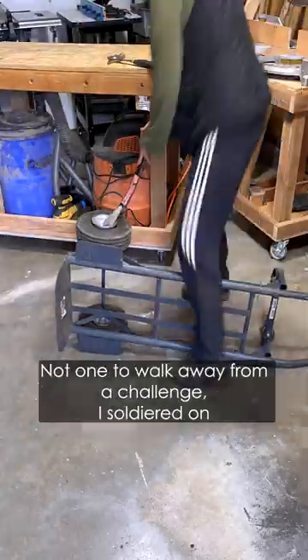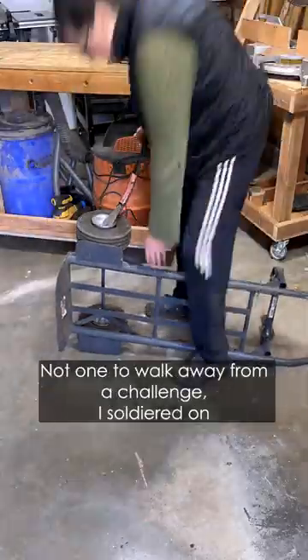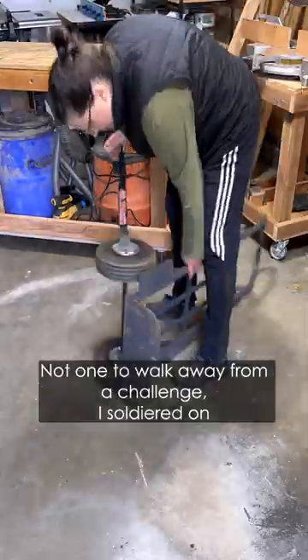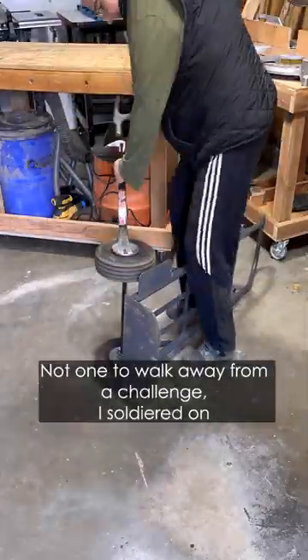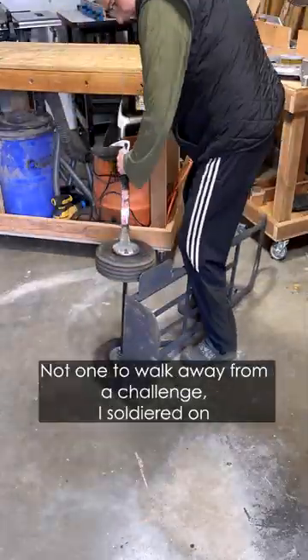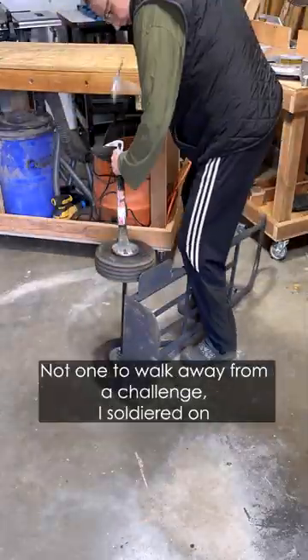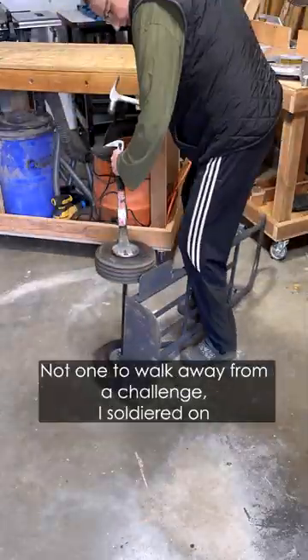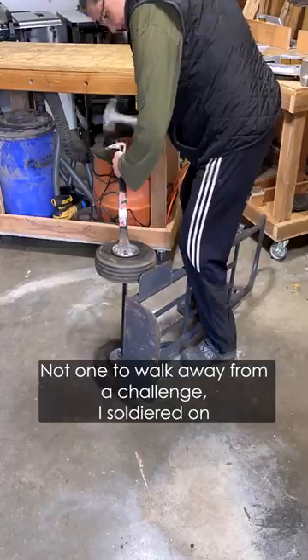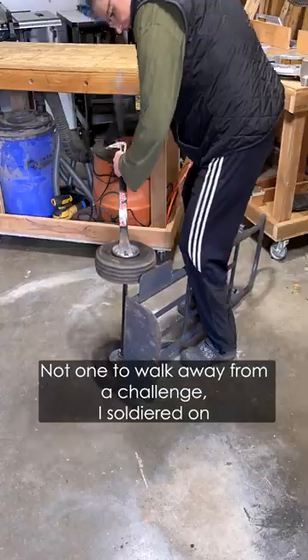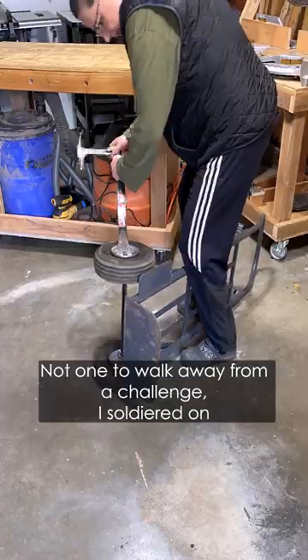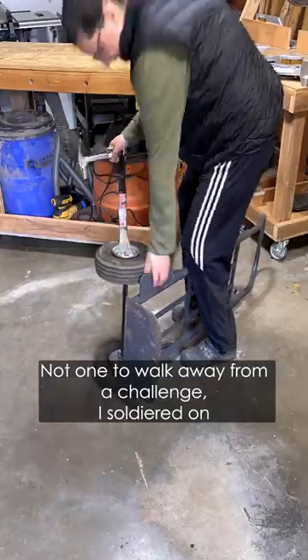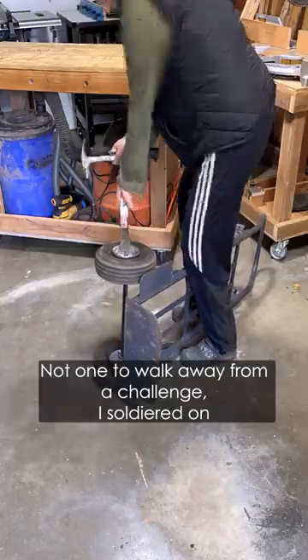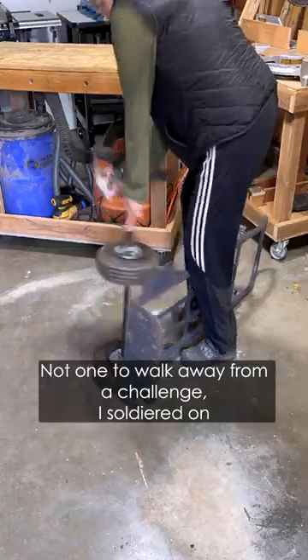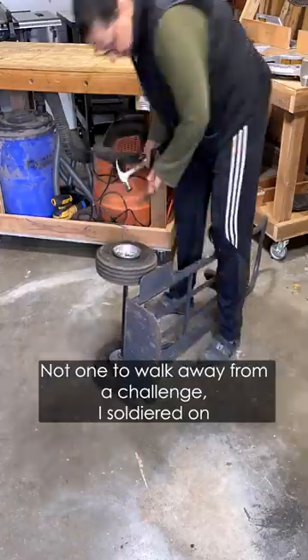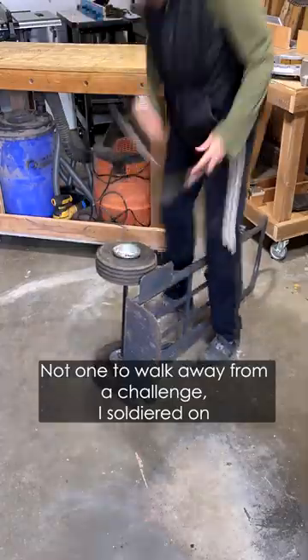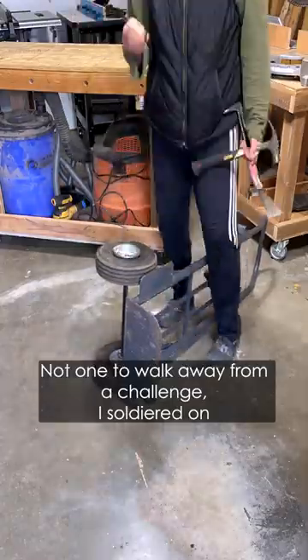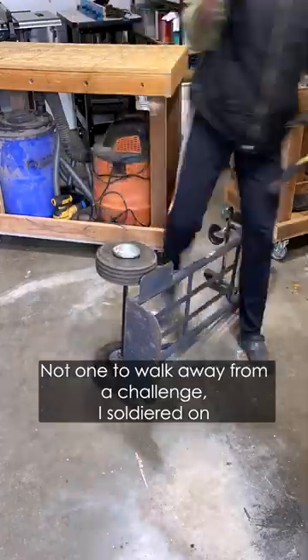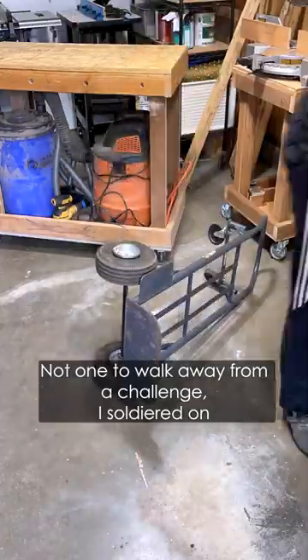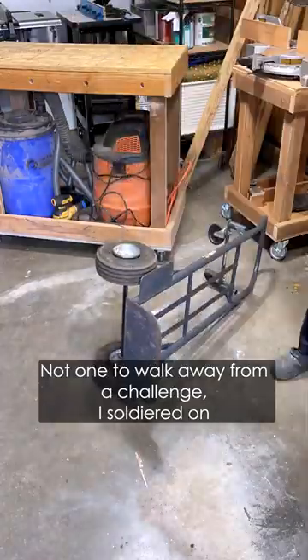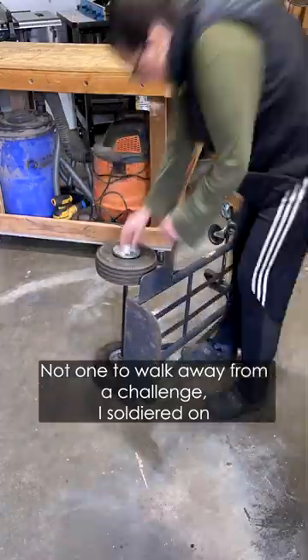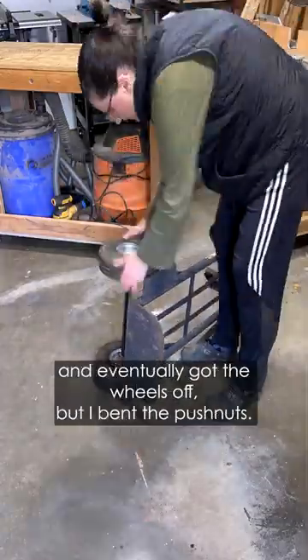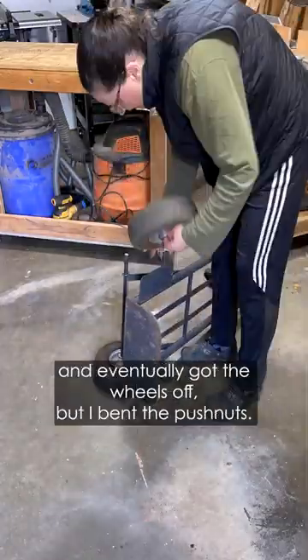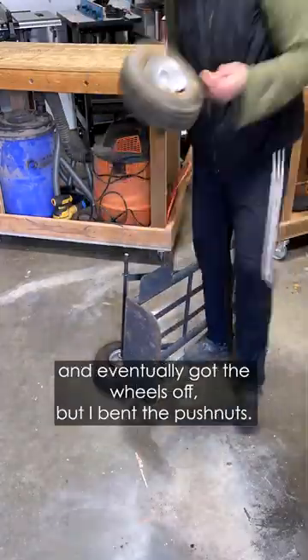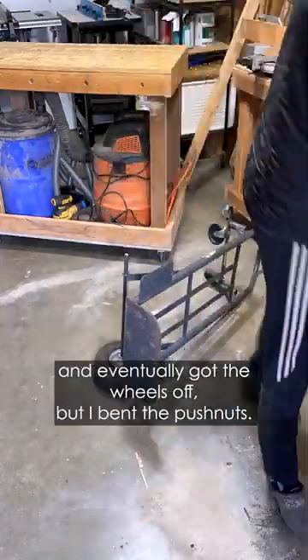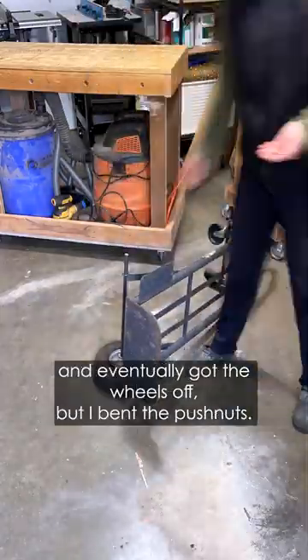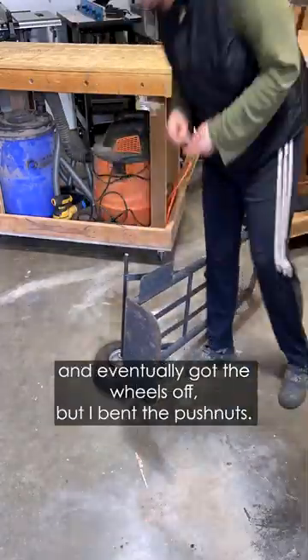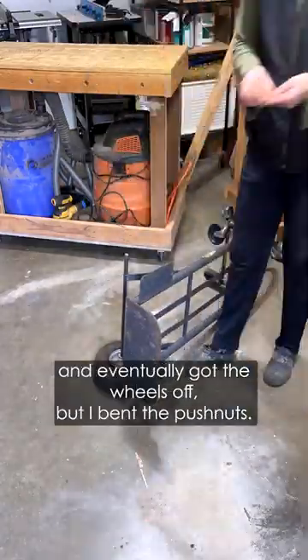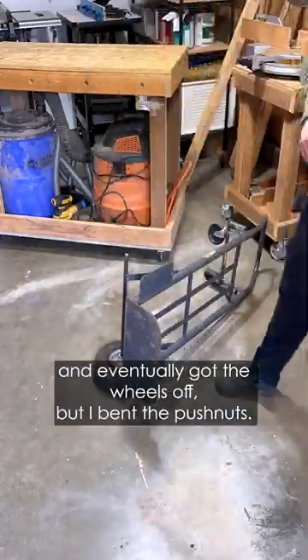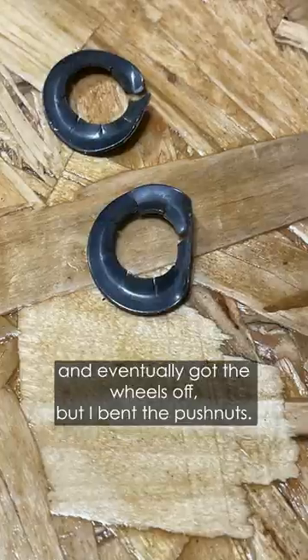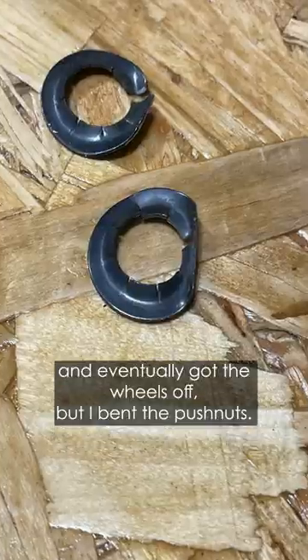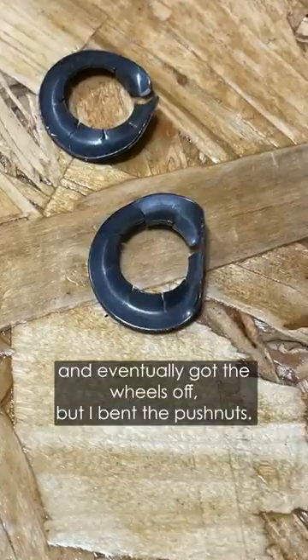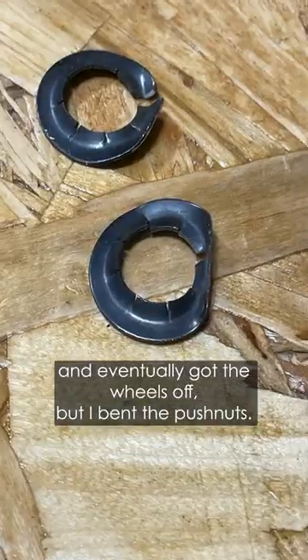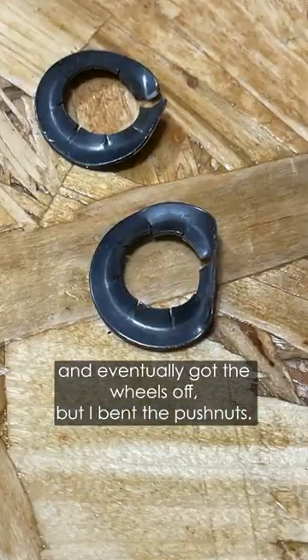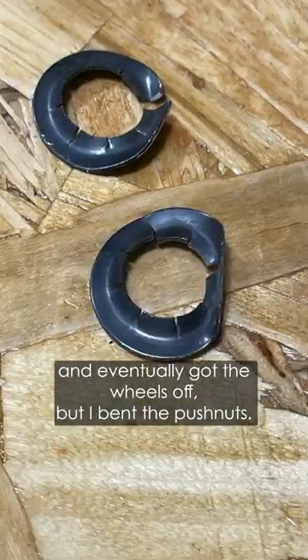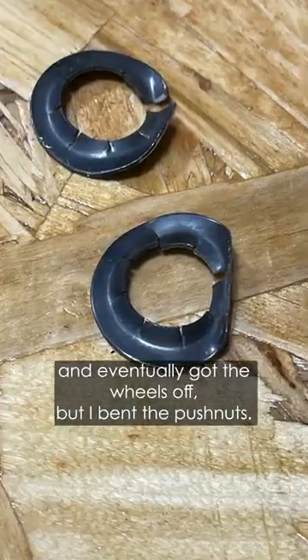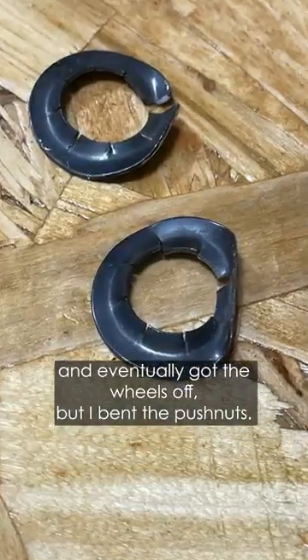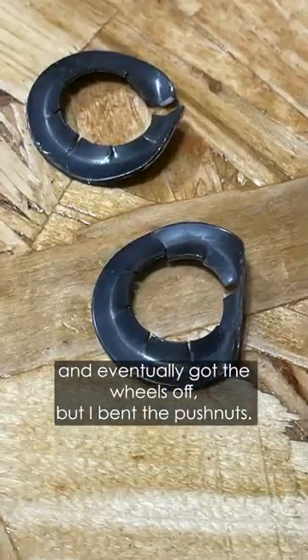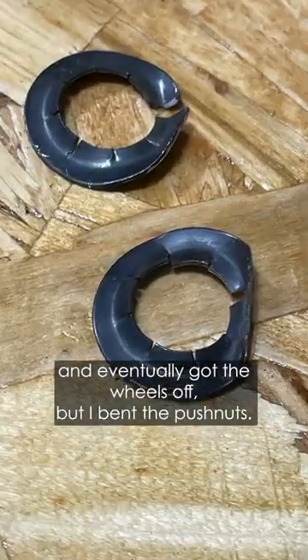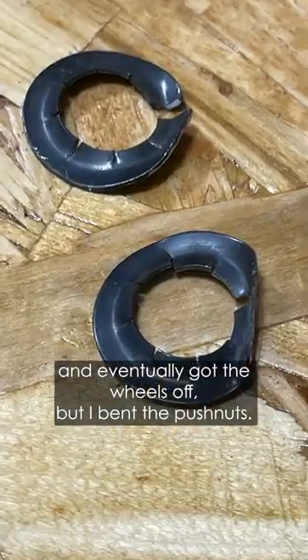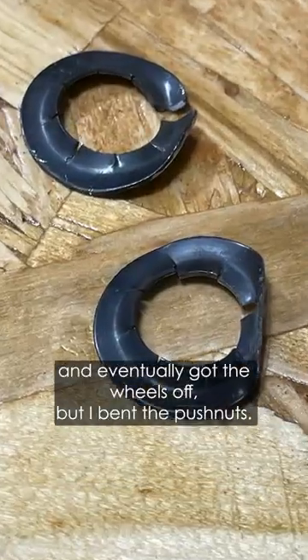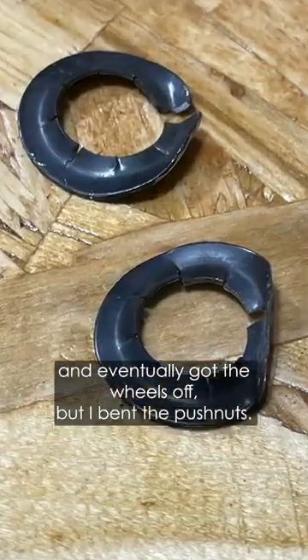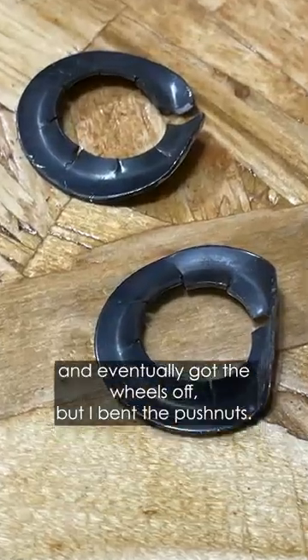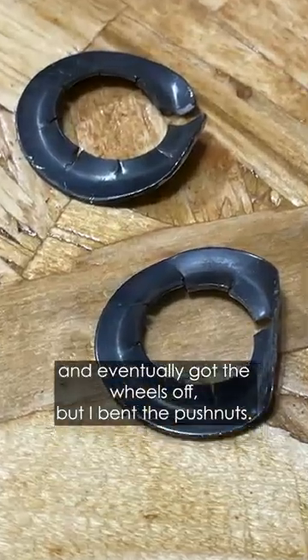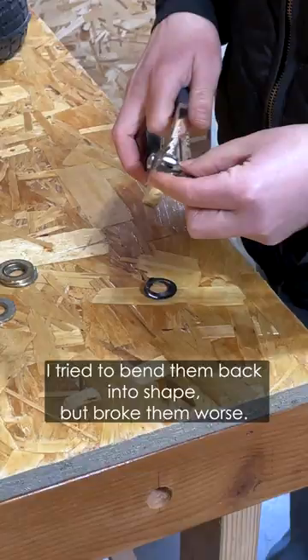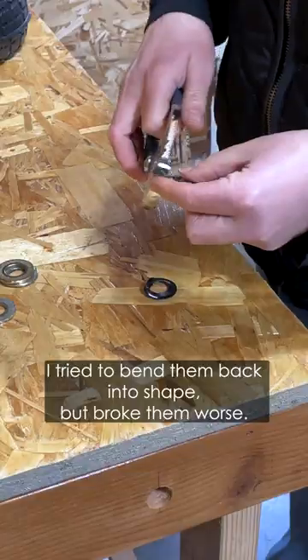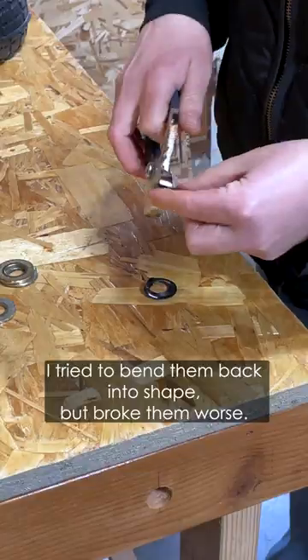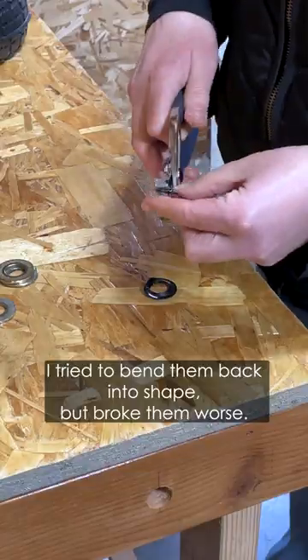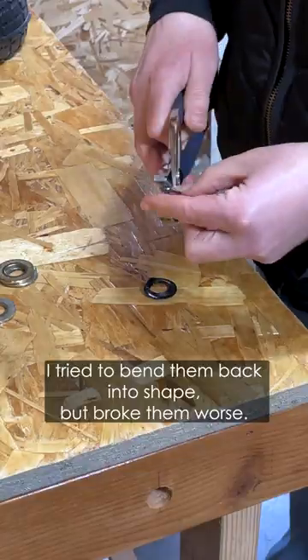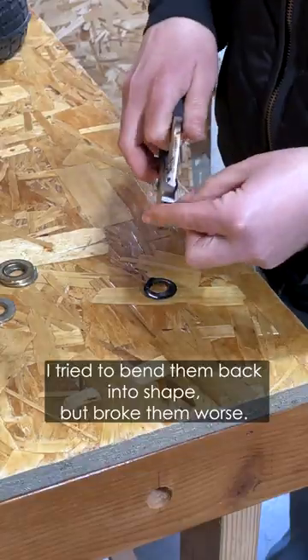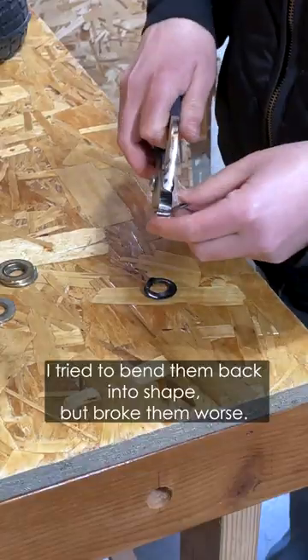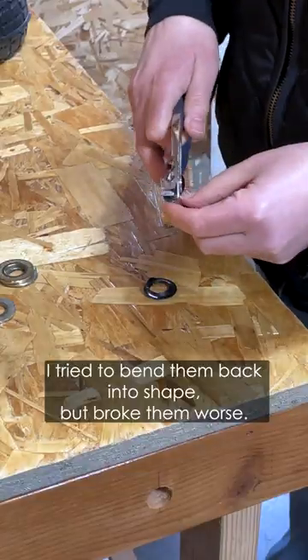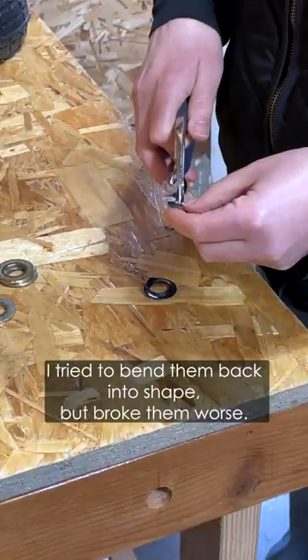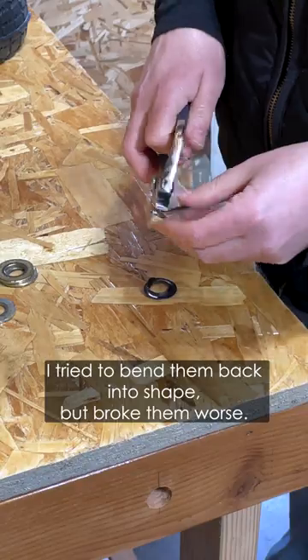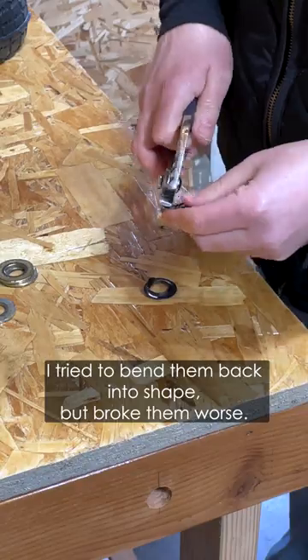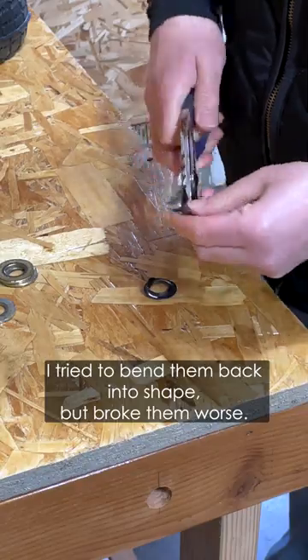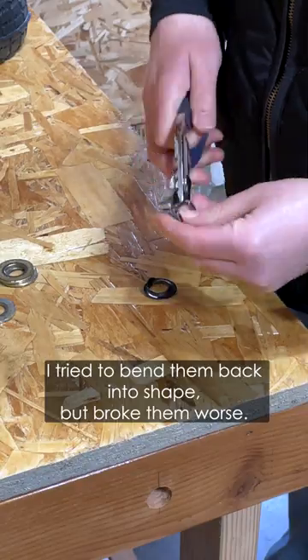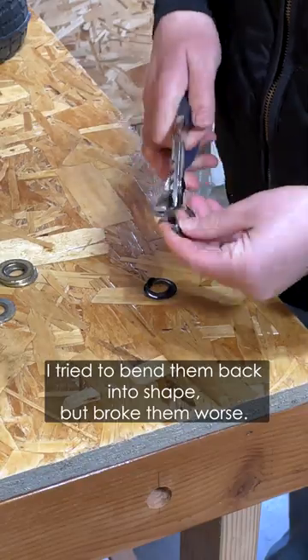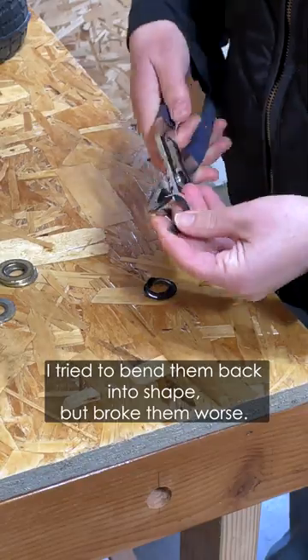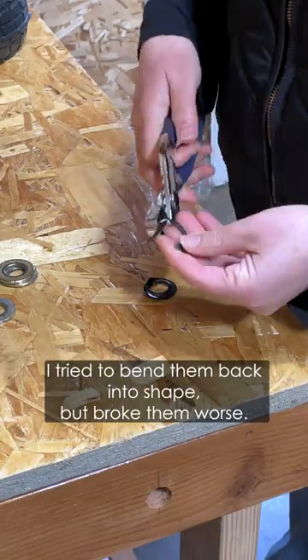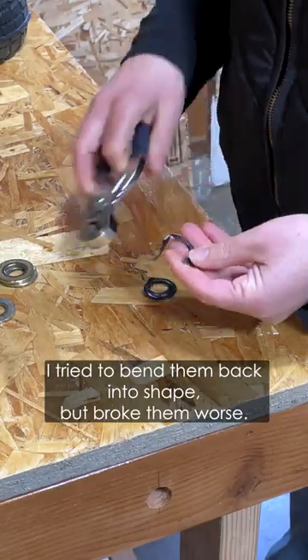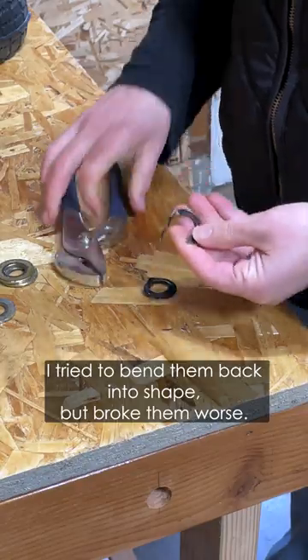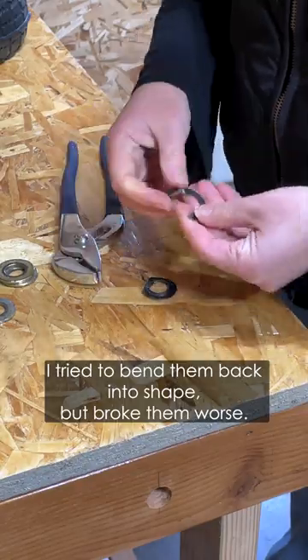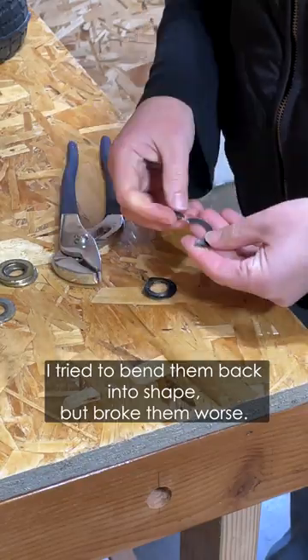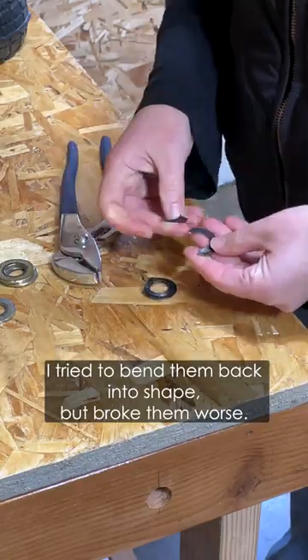Not one to walk away from a challenge, I soldiered on and eventually got the wheels off, but I bent the push nuts. I tried to bend them back into shape, but broke them worse.